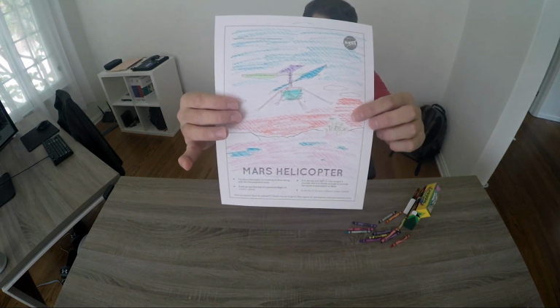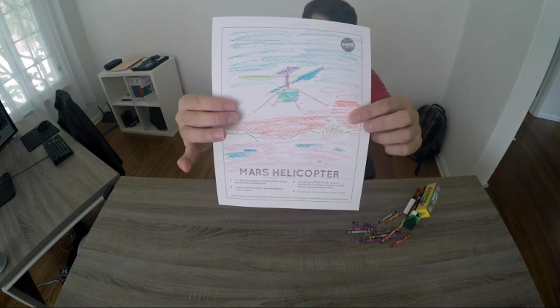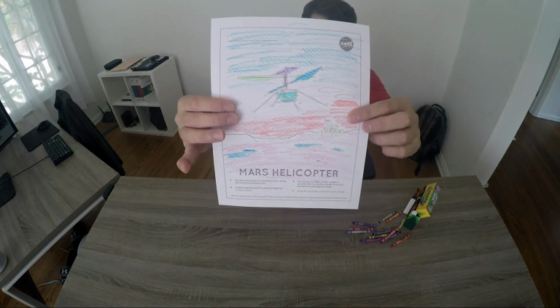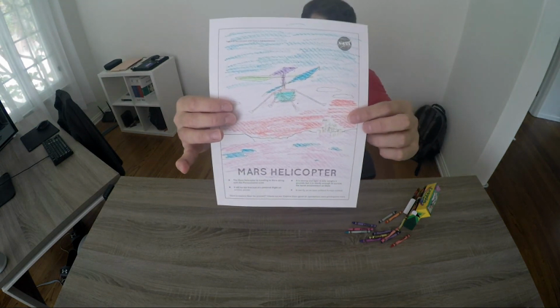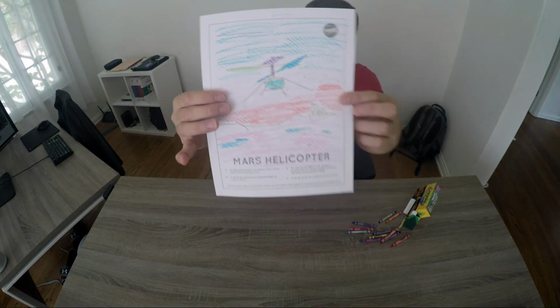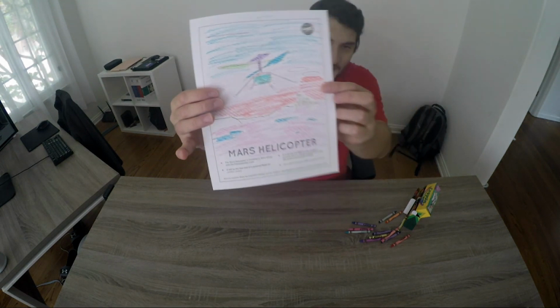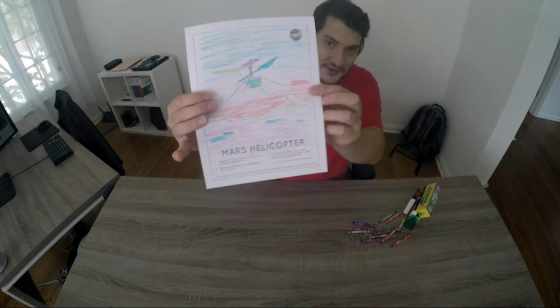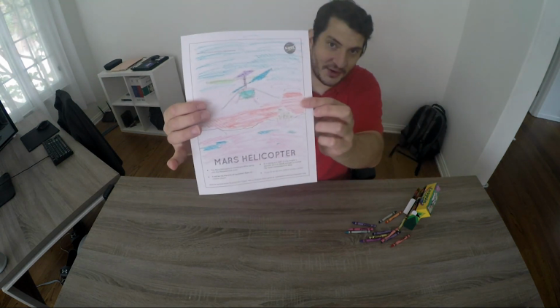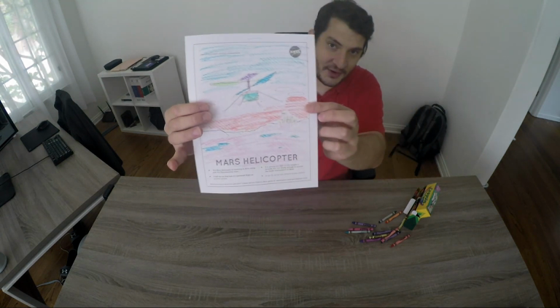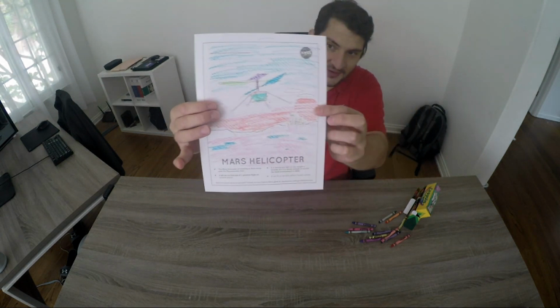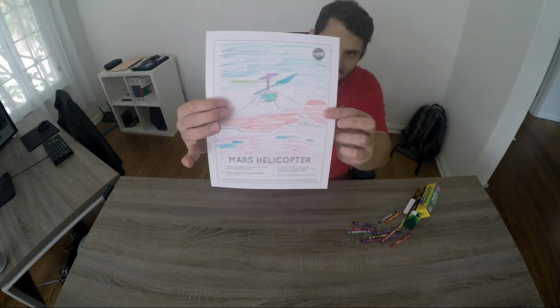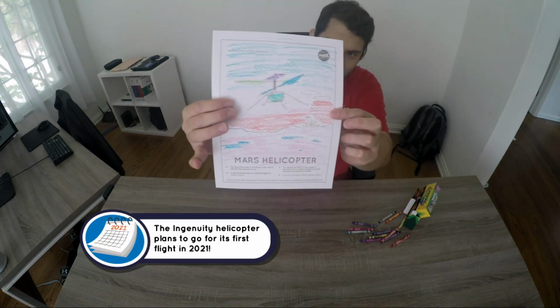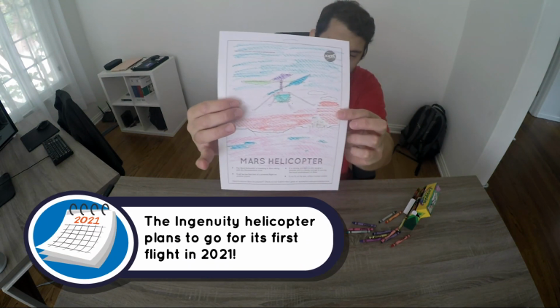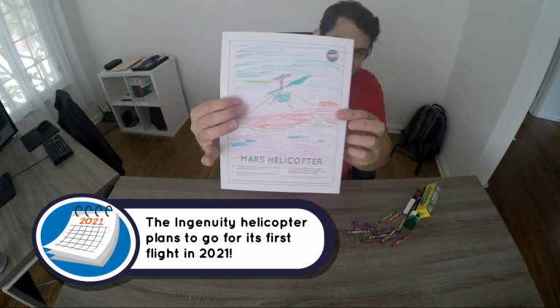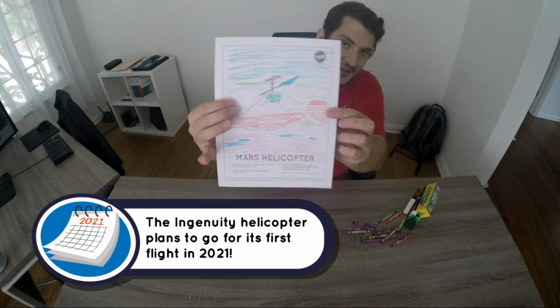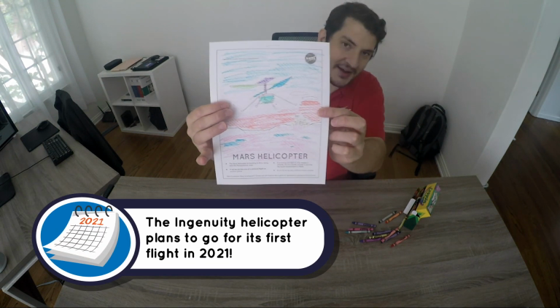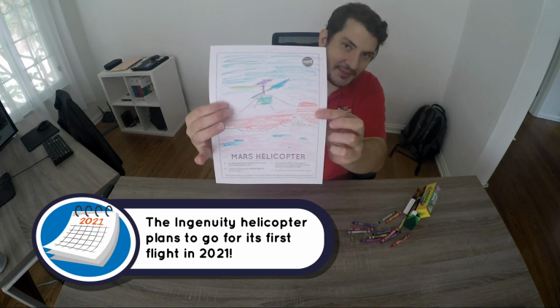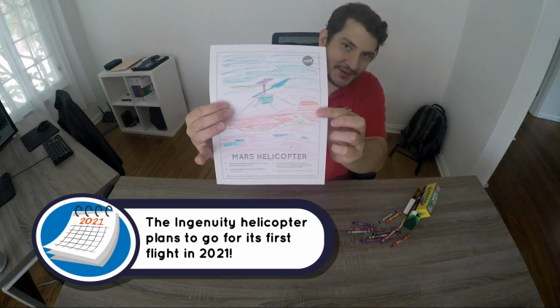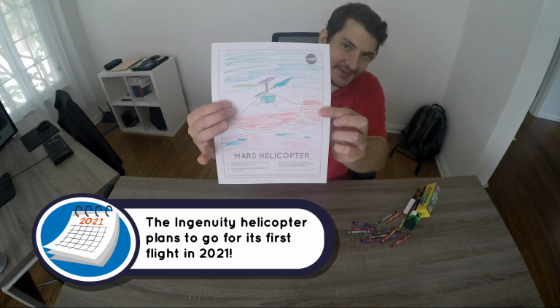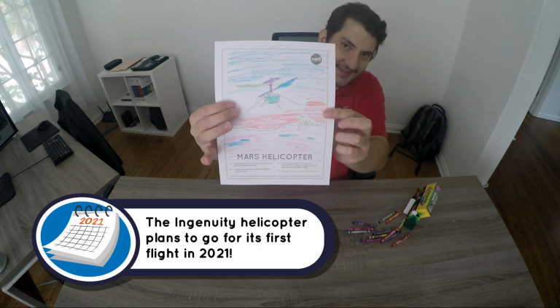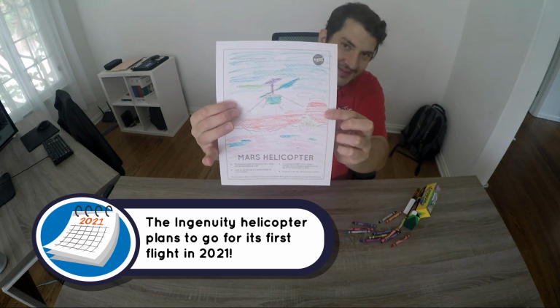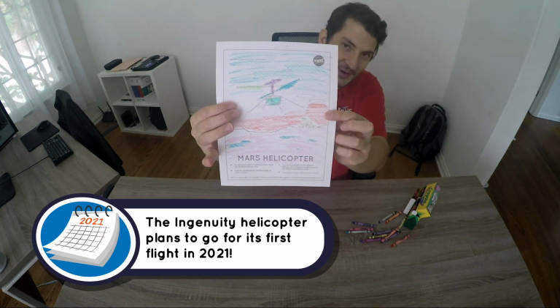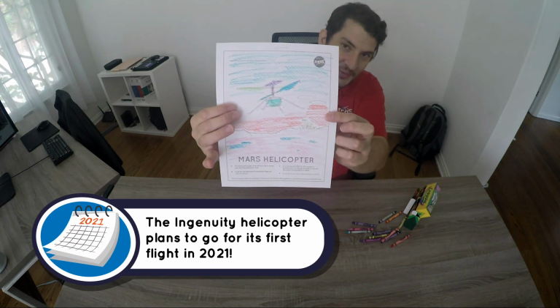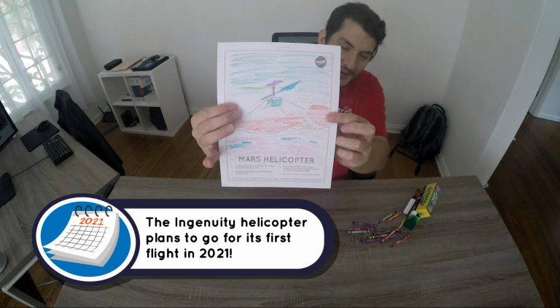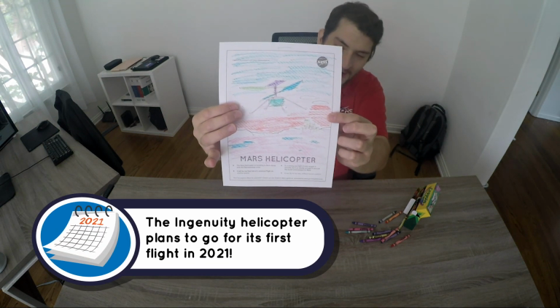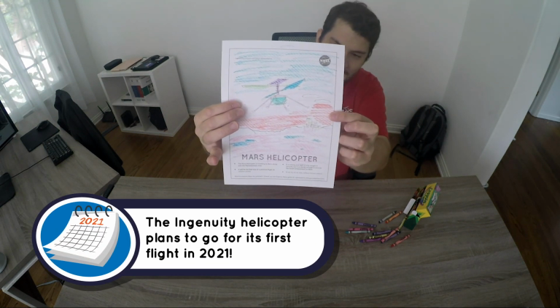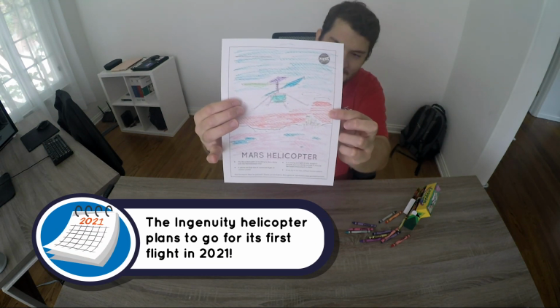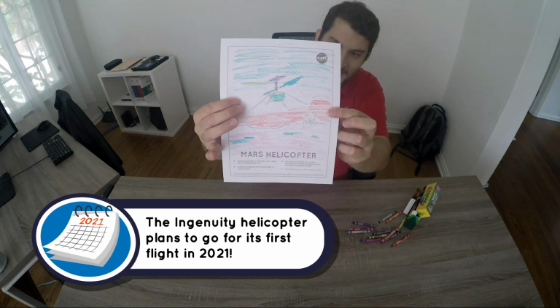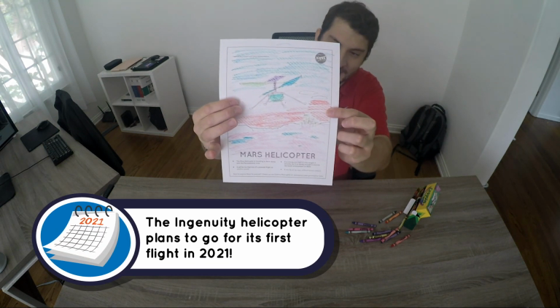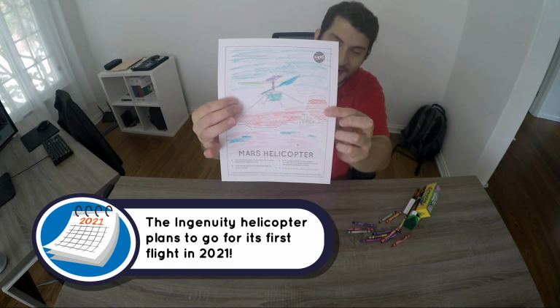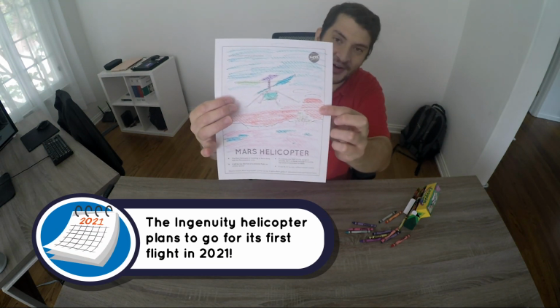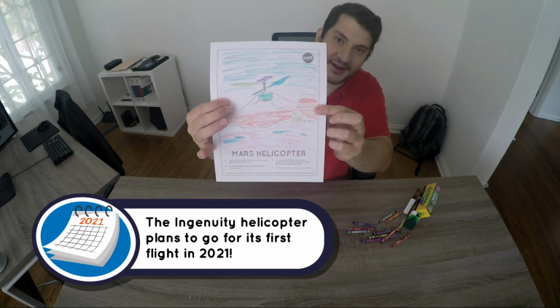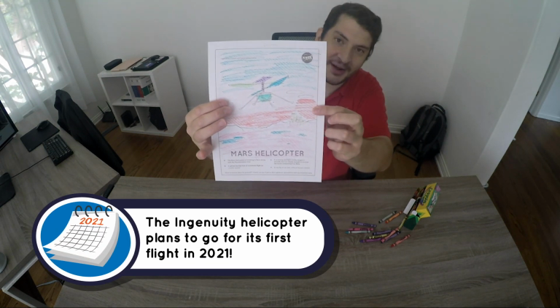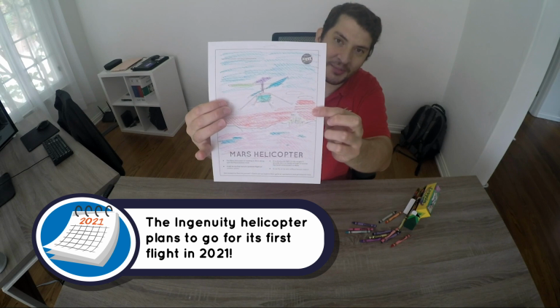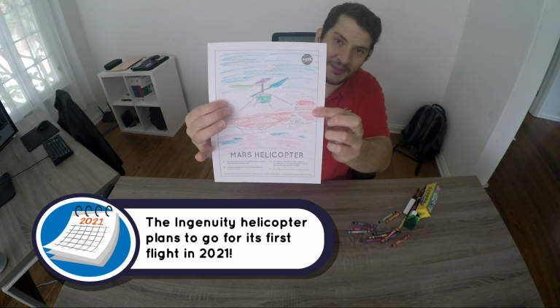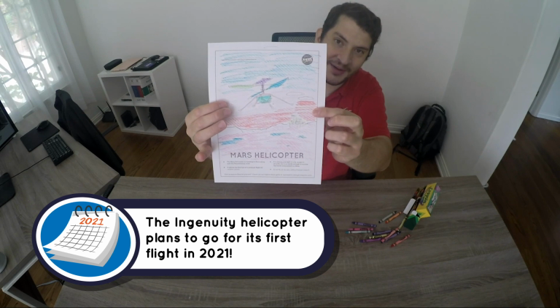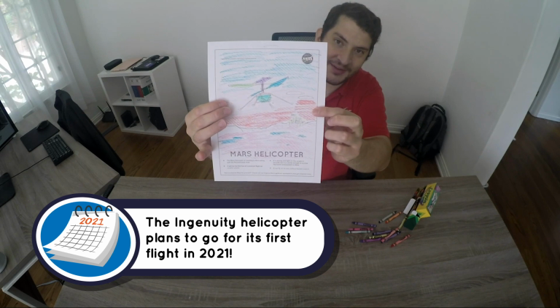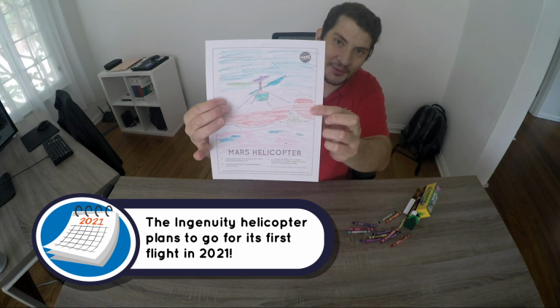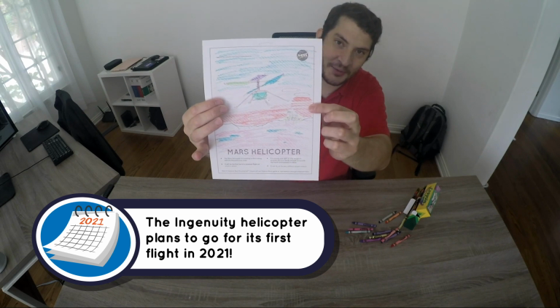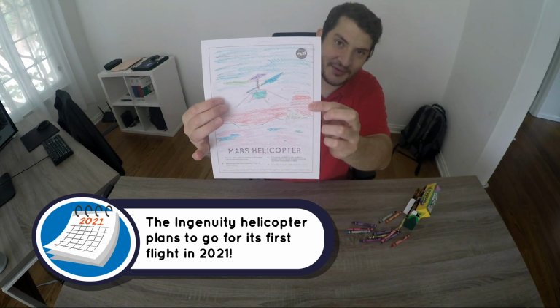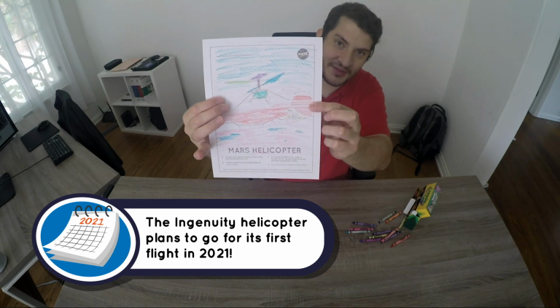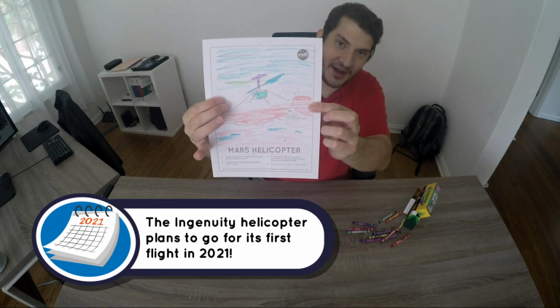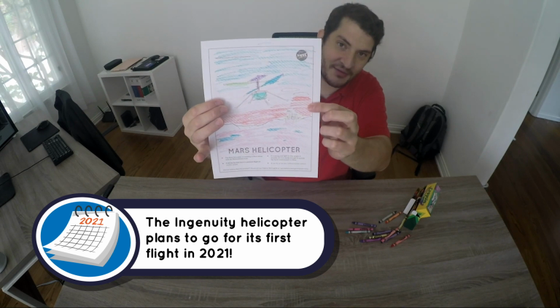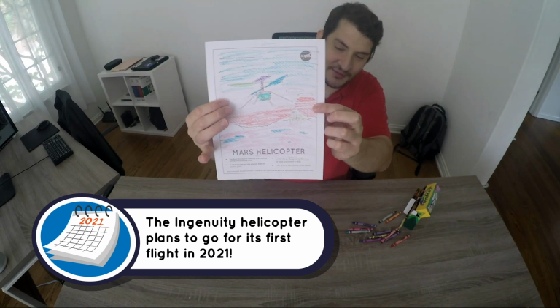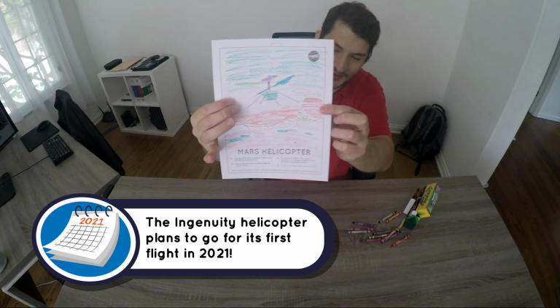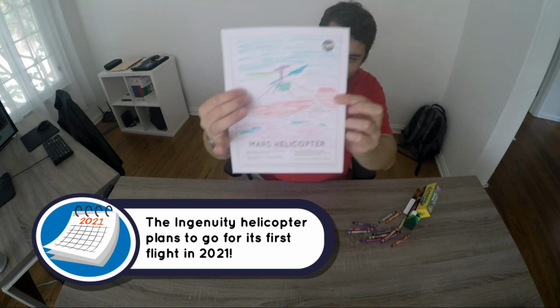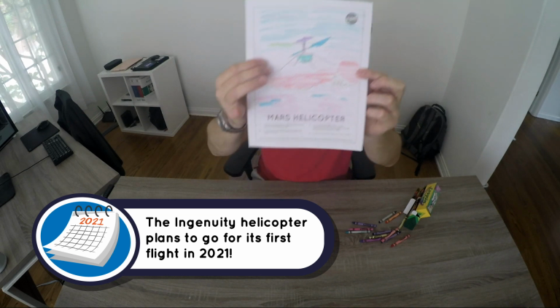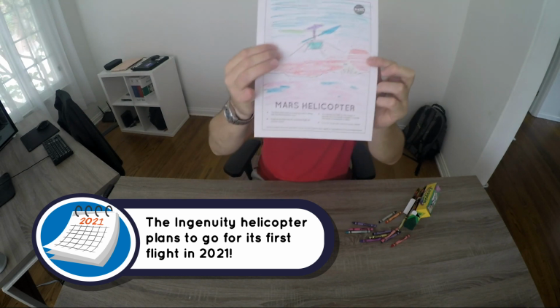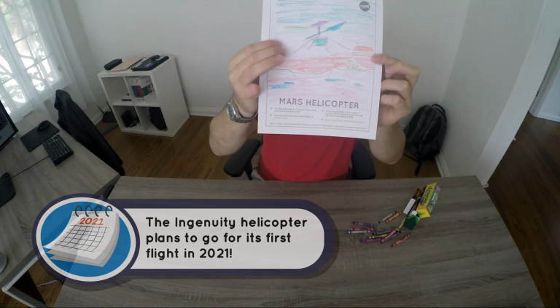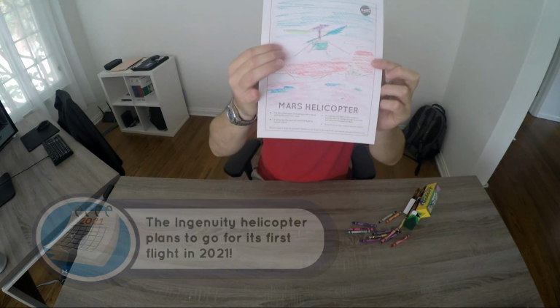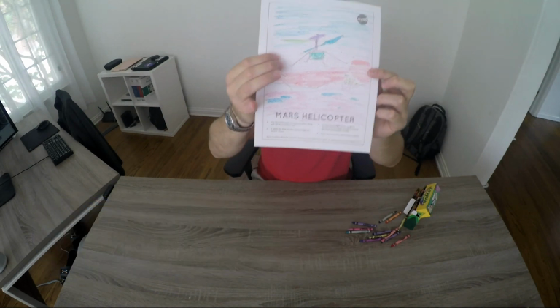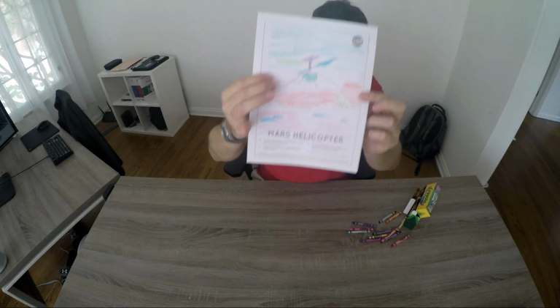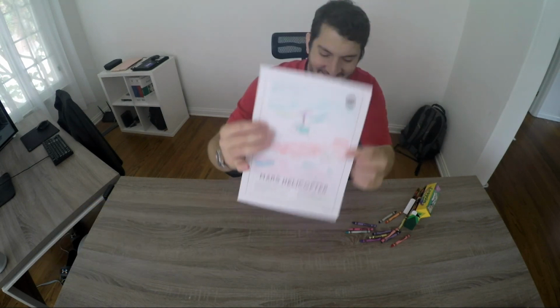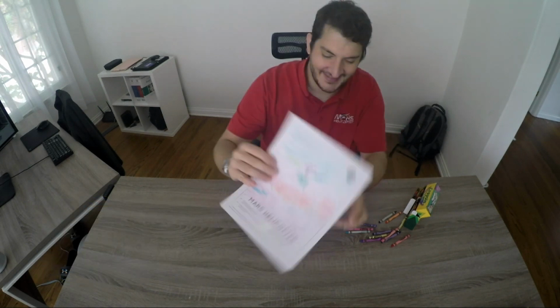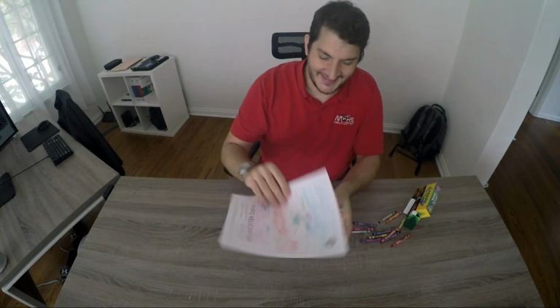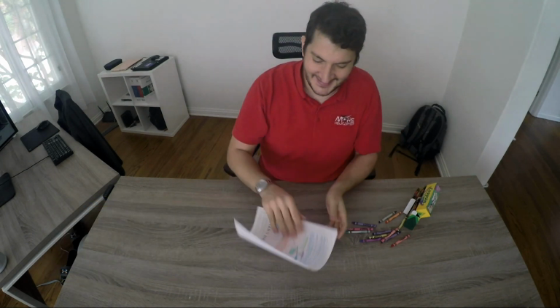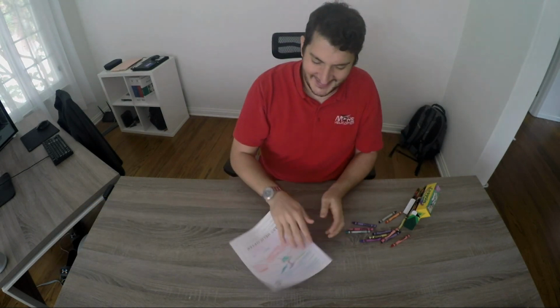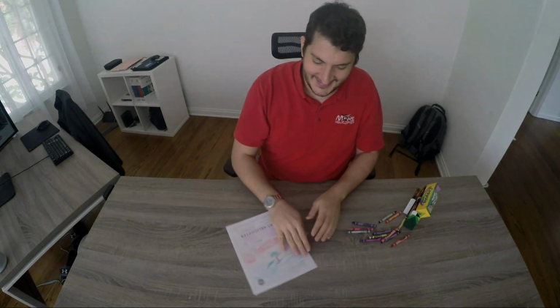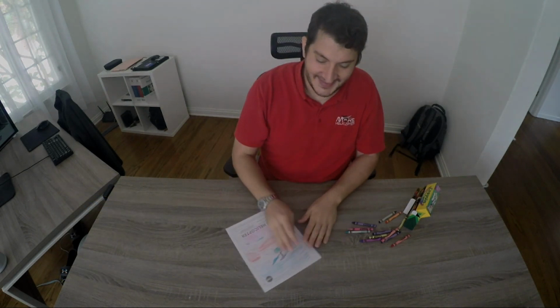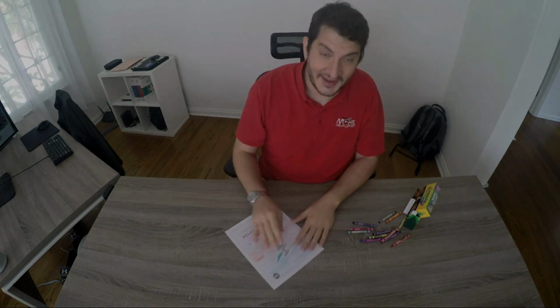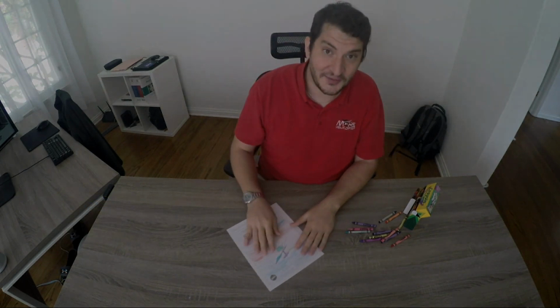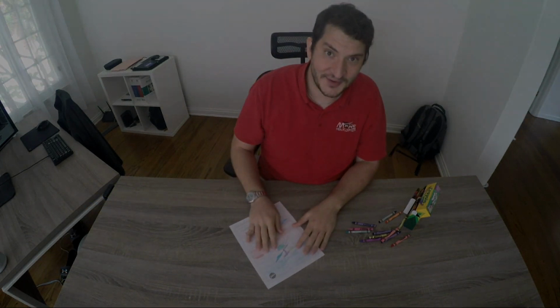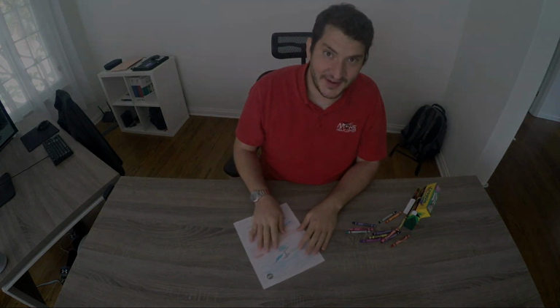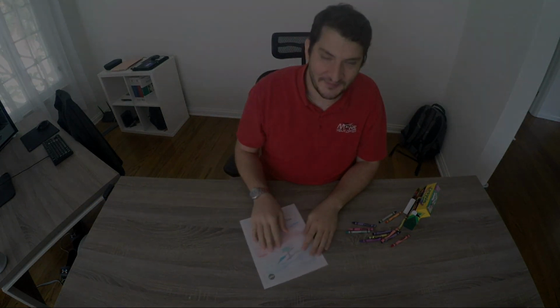And that, boys and girls, is our Mars helicopter. Hope you guys cheer us on in a couple of months when we fly for the first time. Thank you for your time.